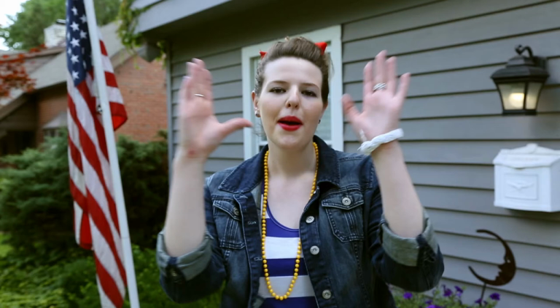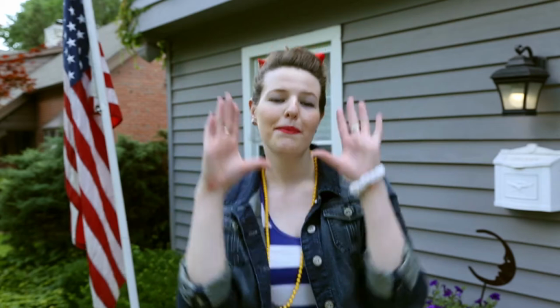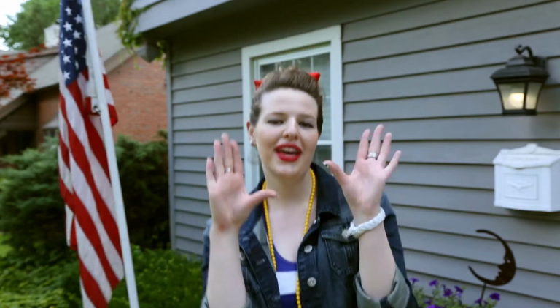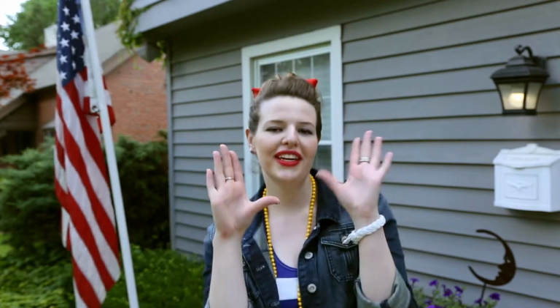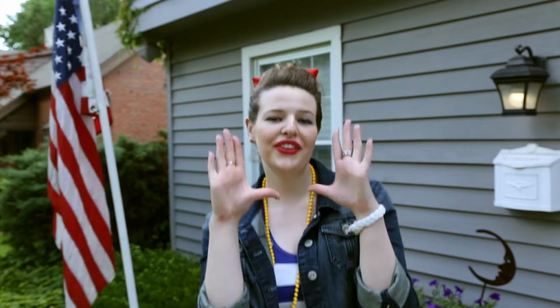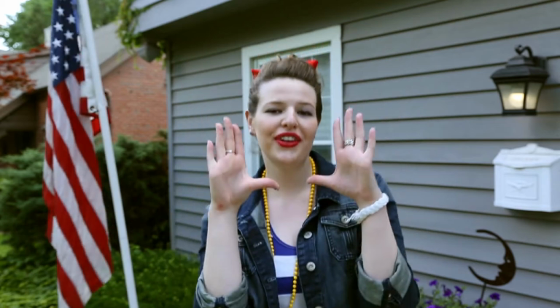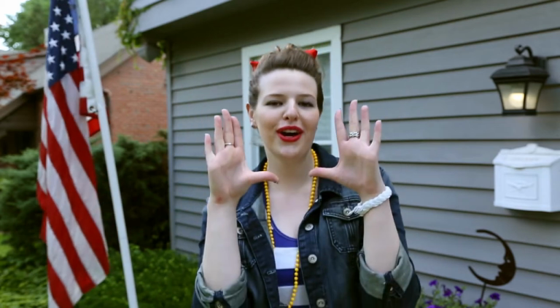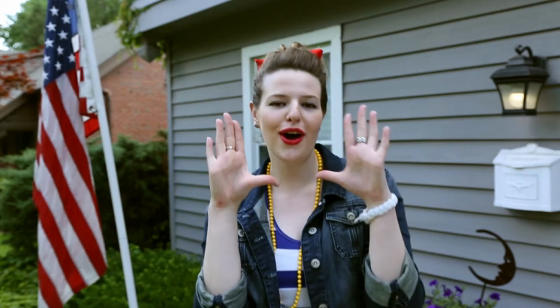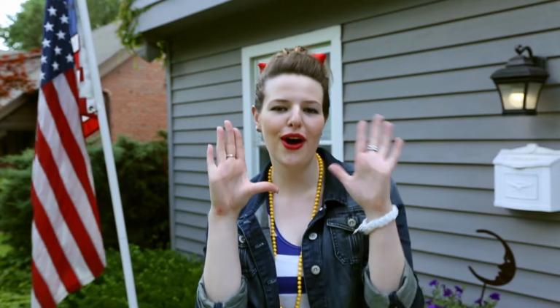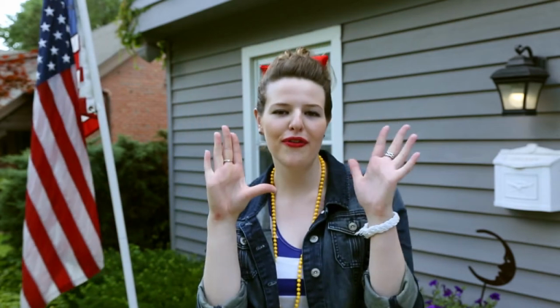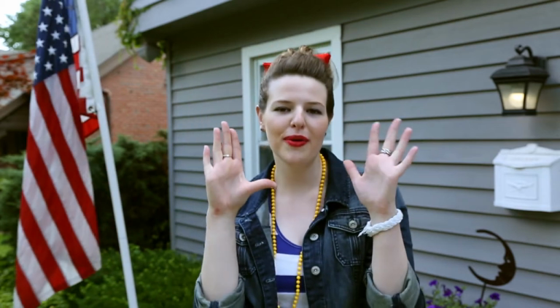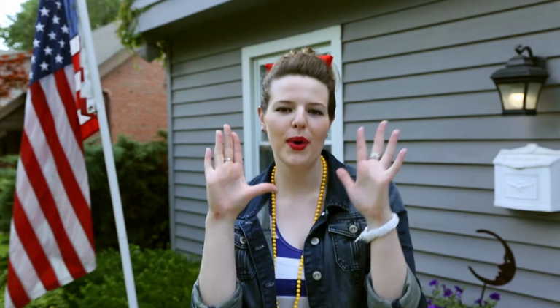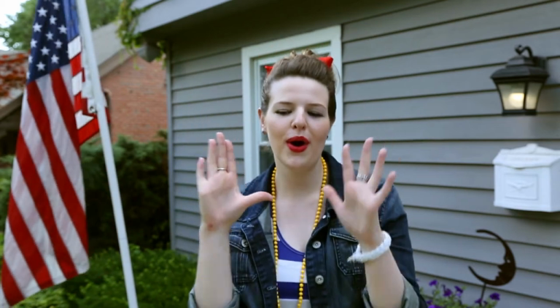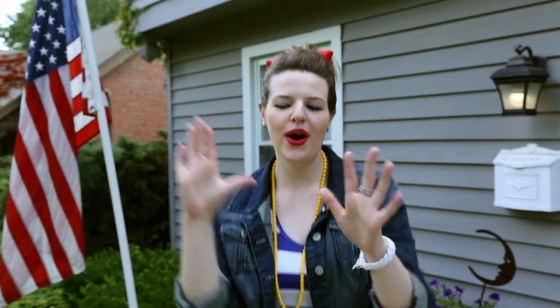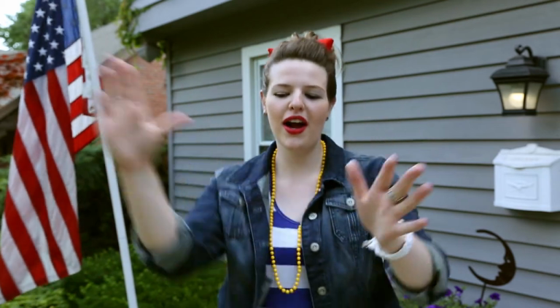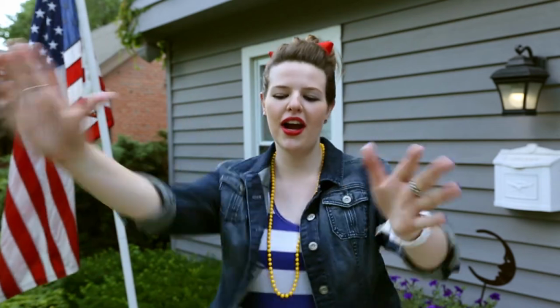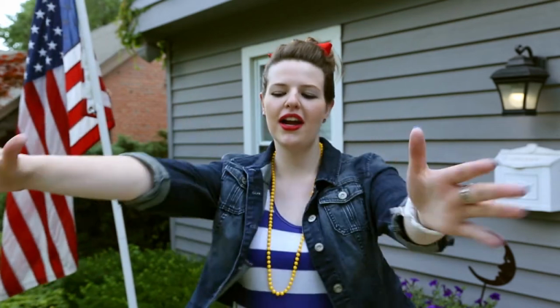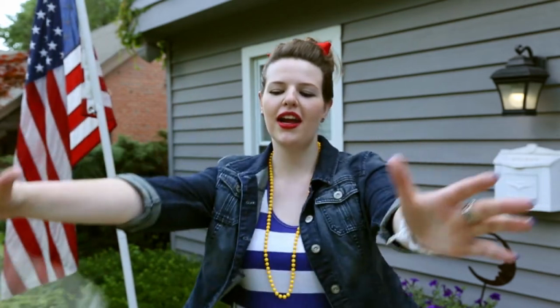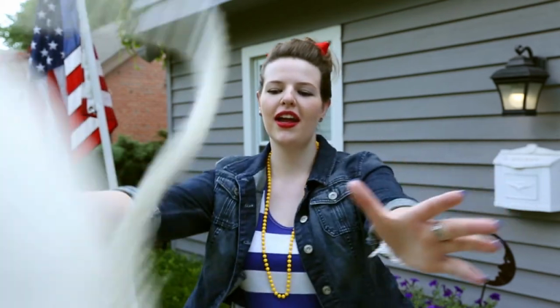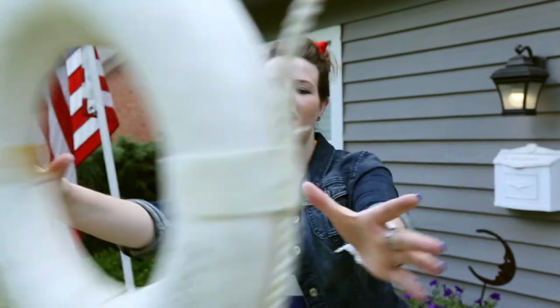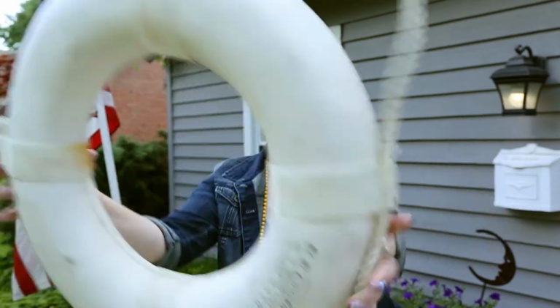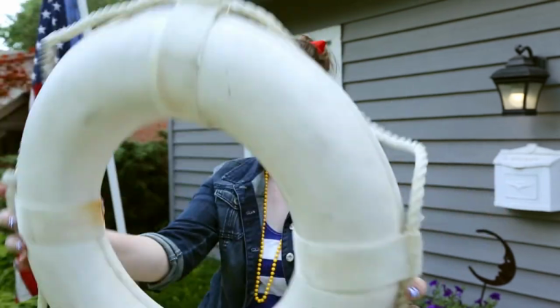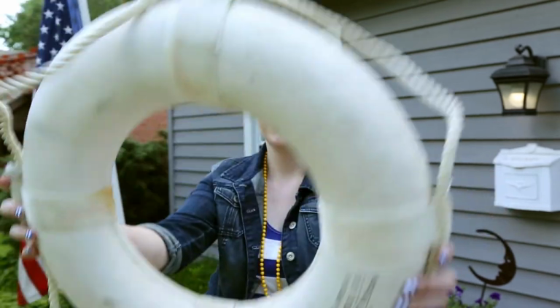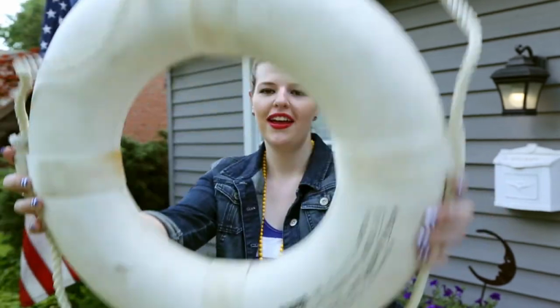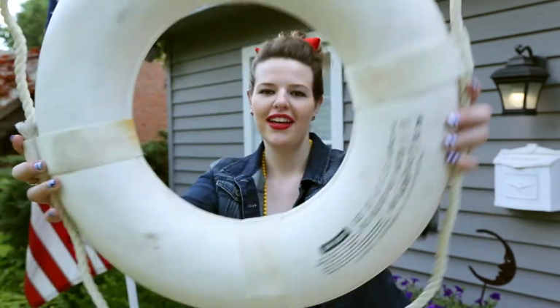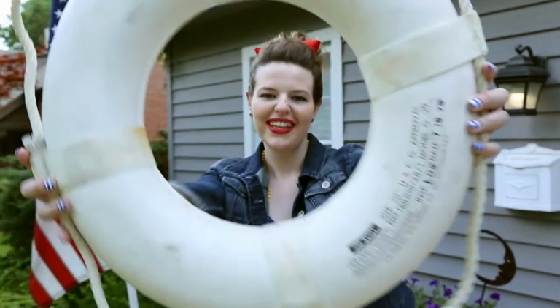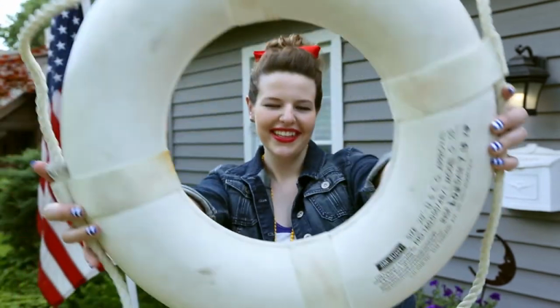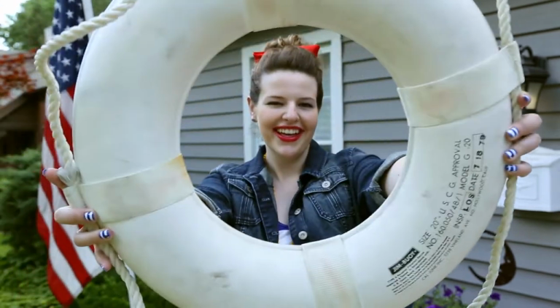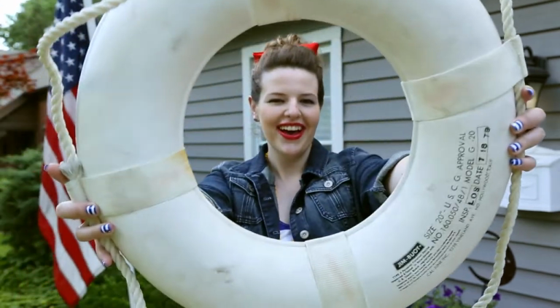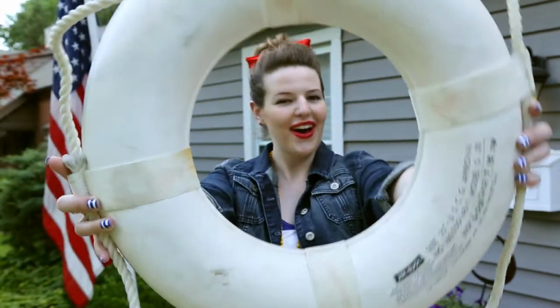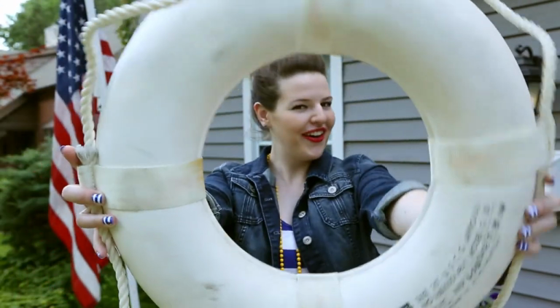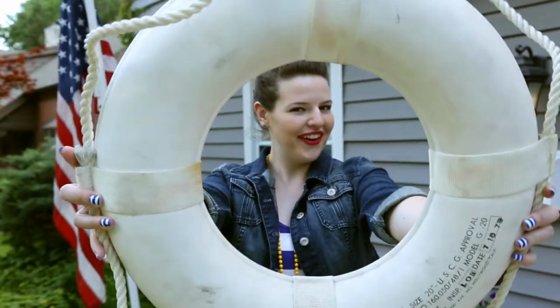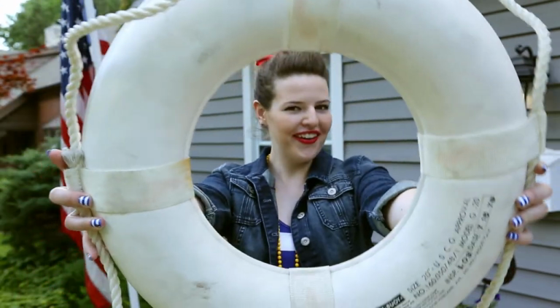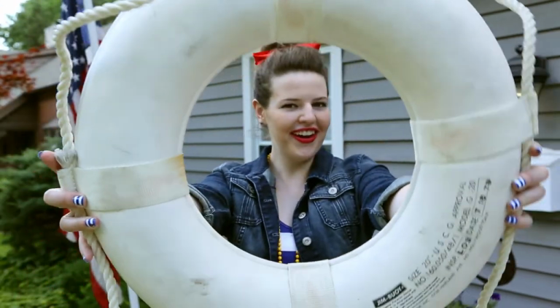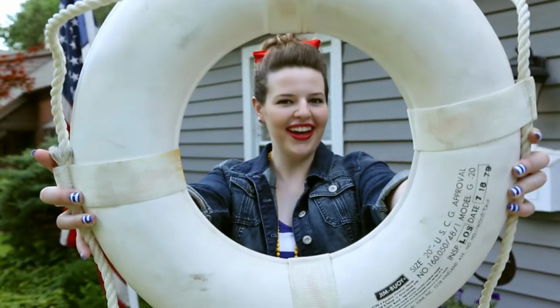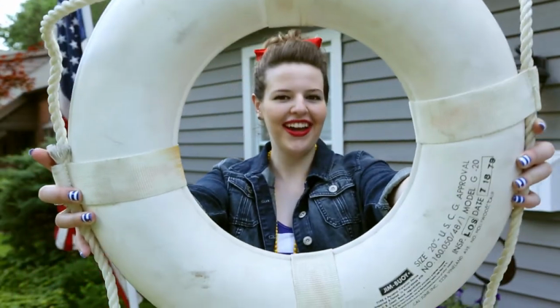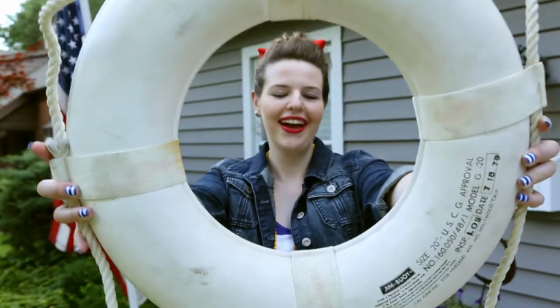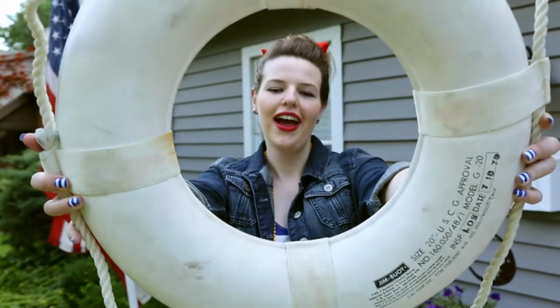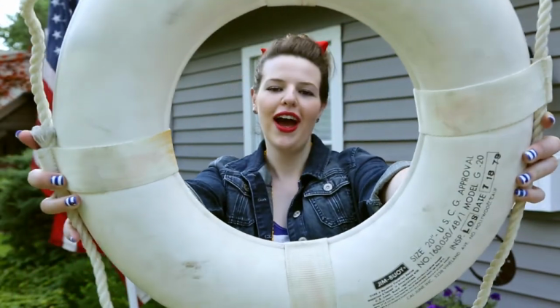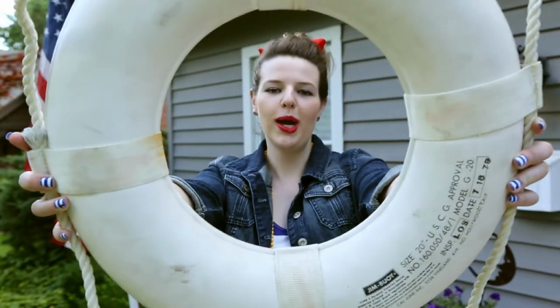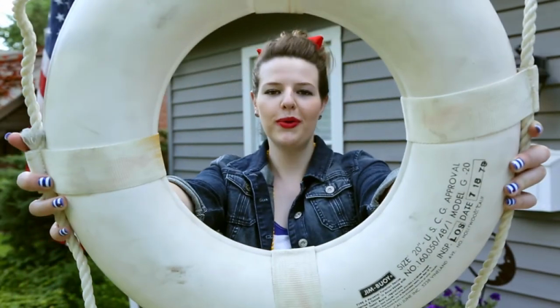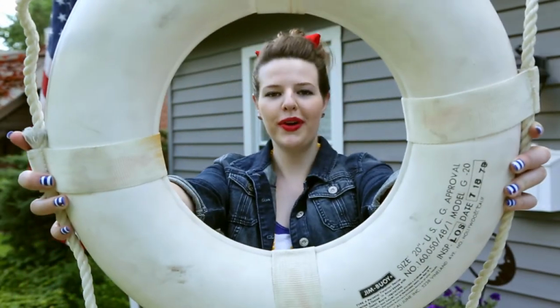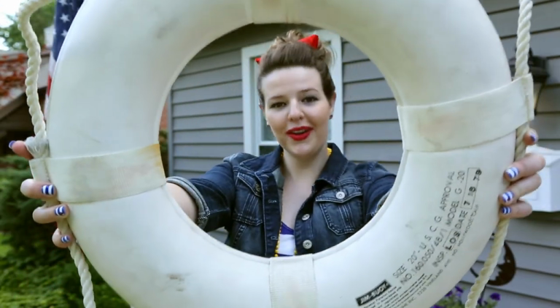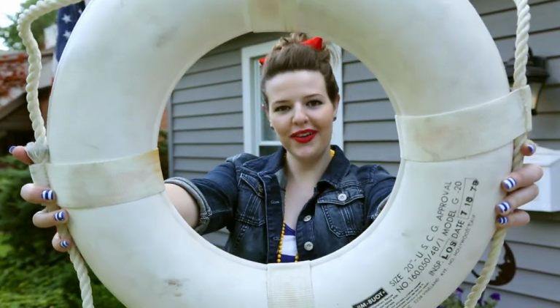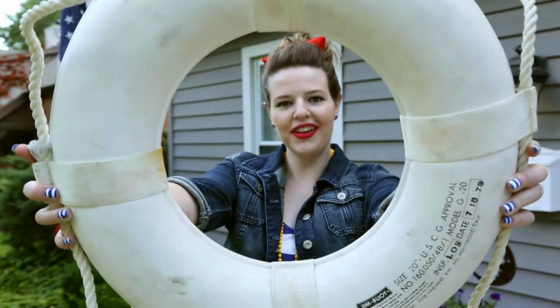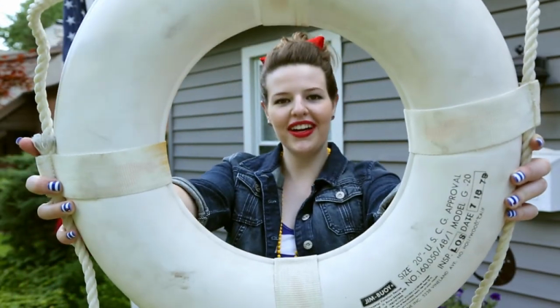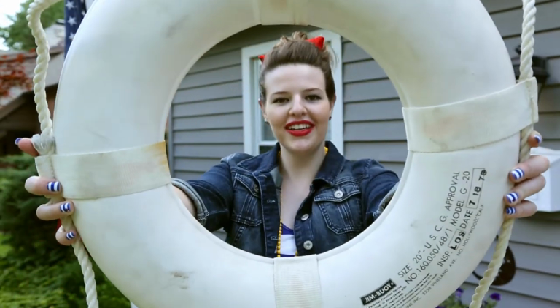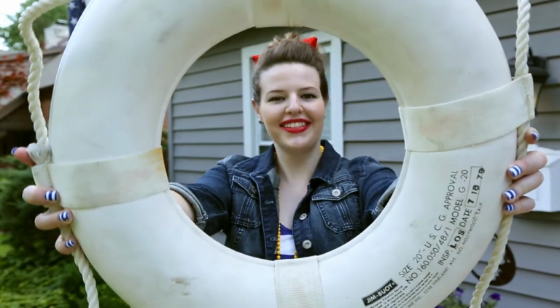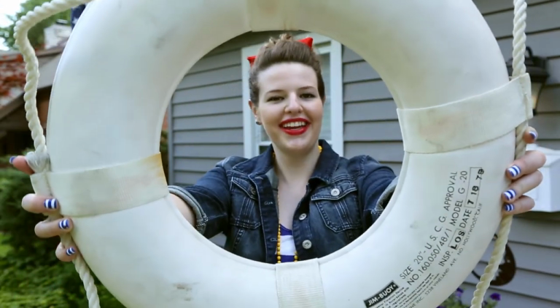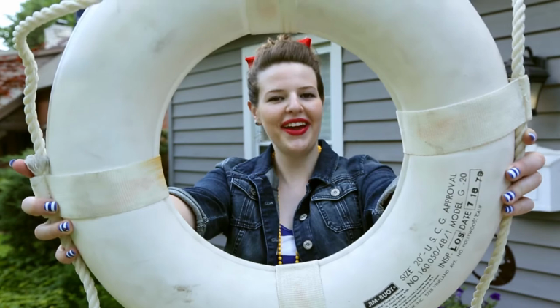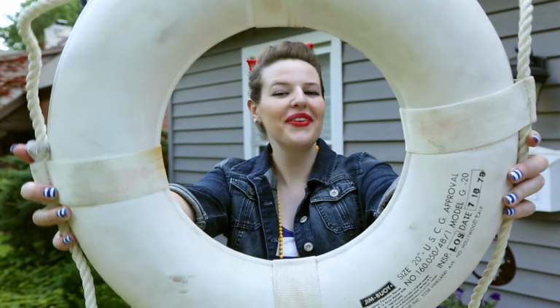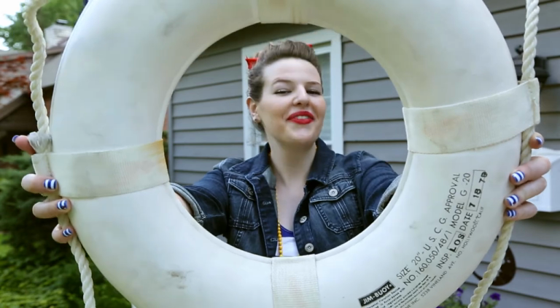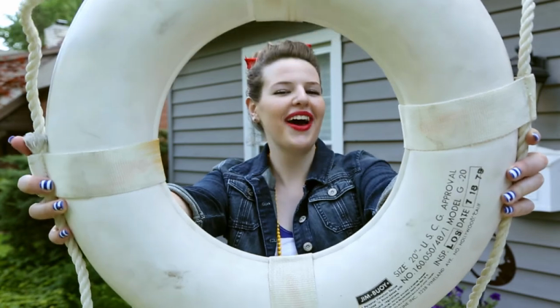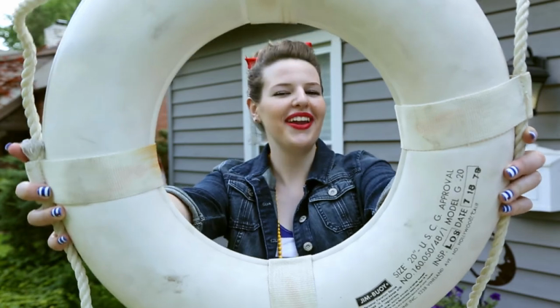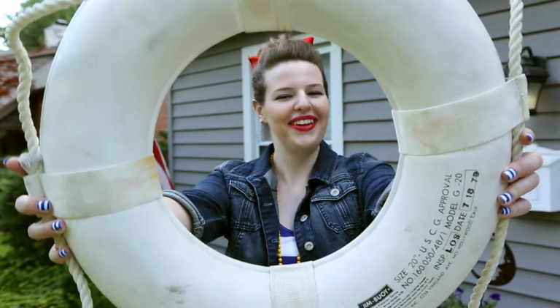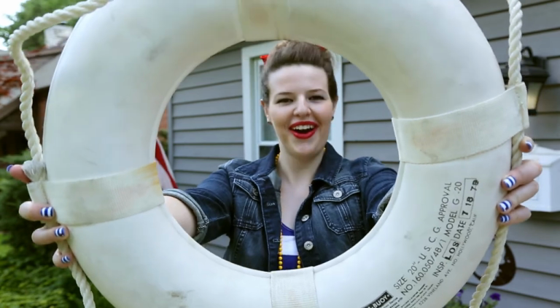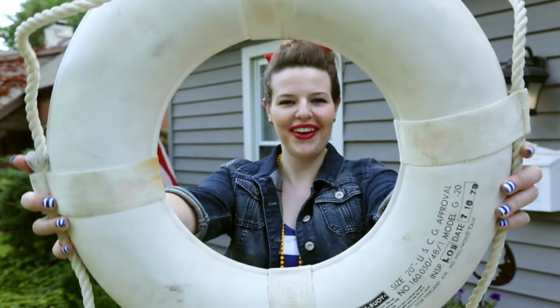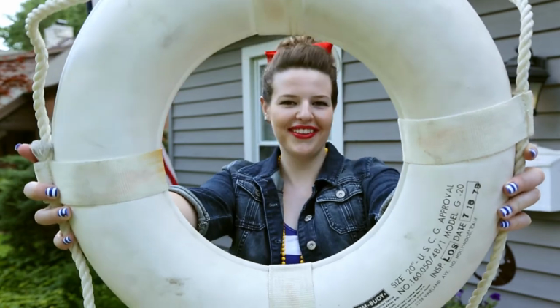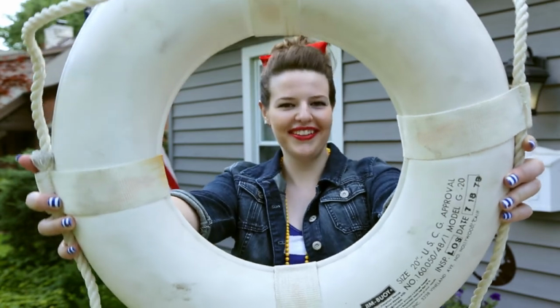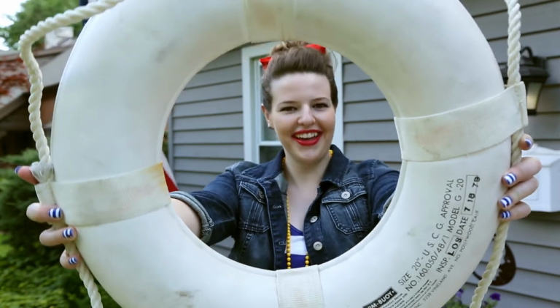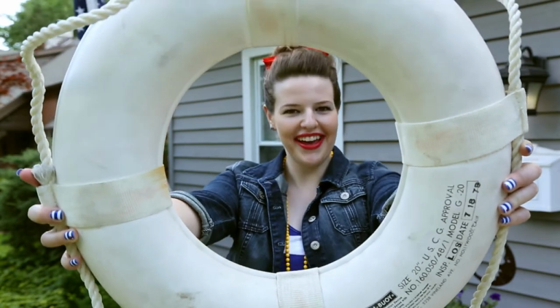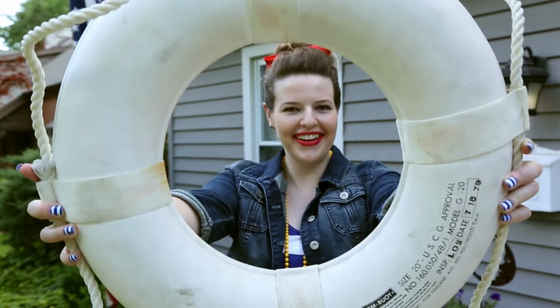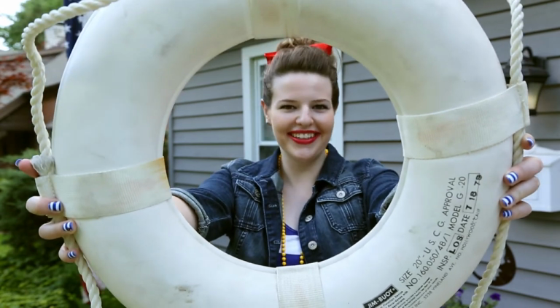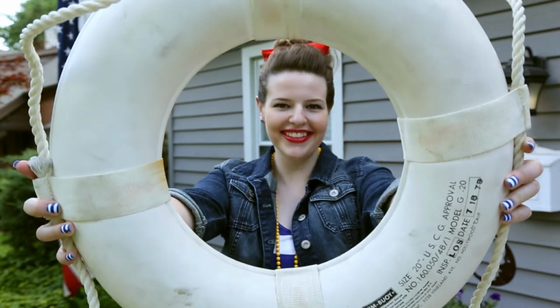Manicure overboard! Ahoy! I'm Quinn Olander and today we've got Nautical Nails!